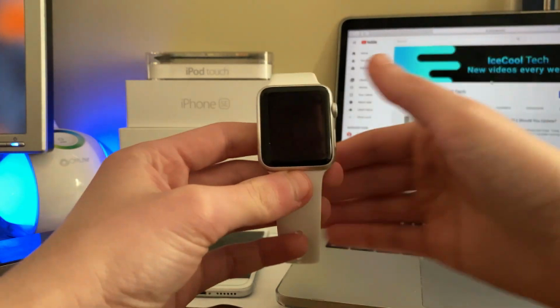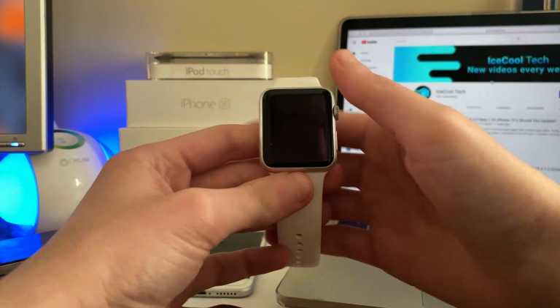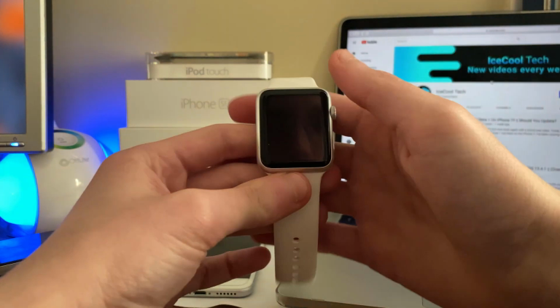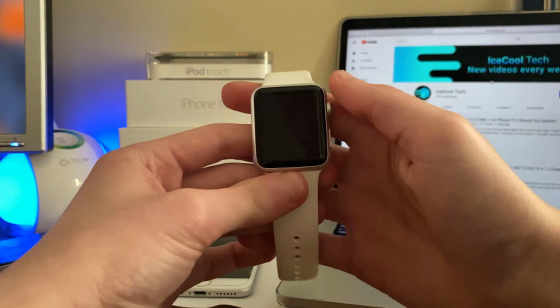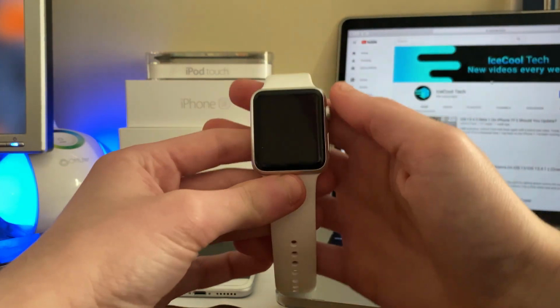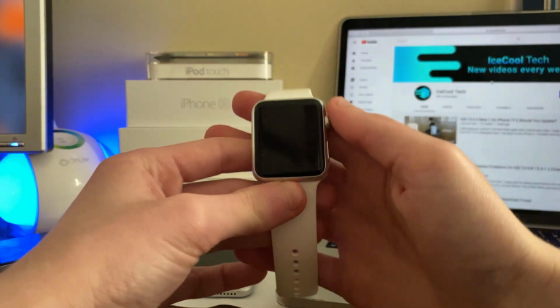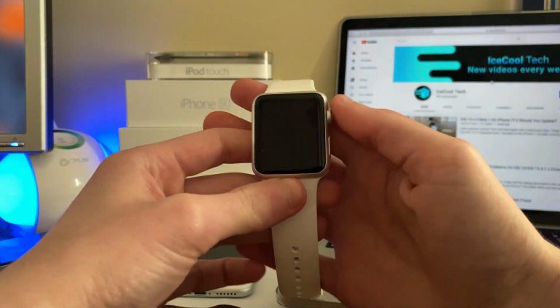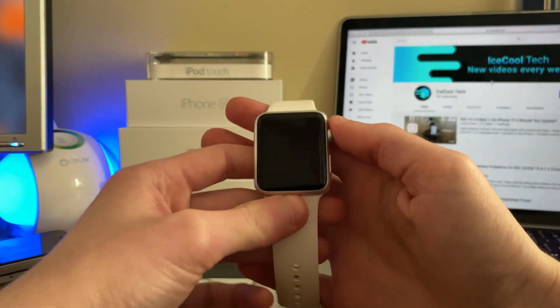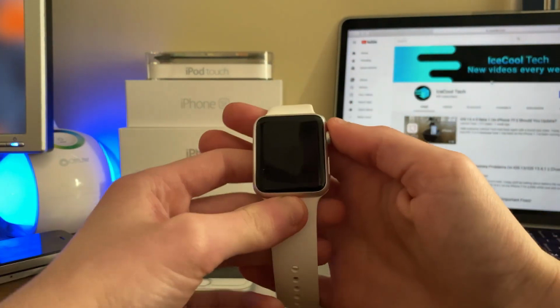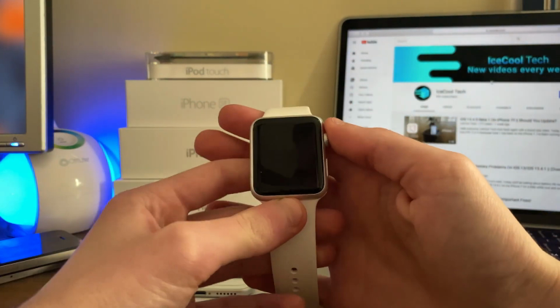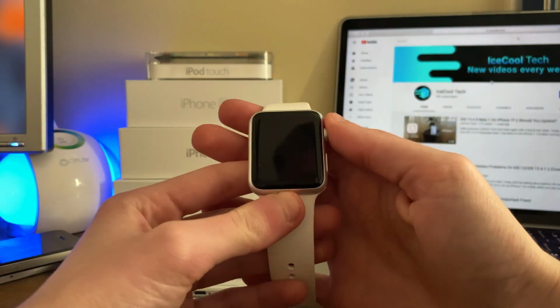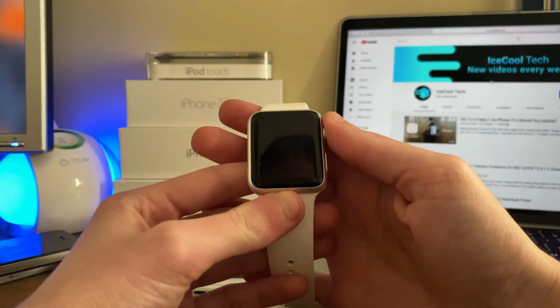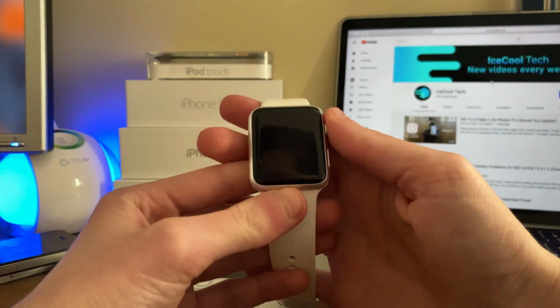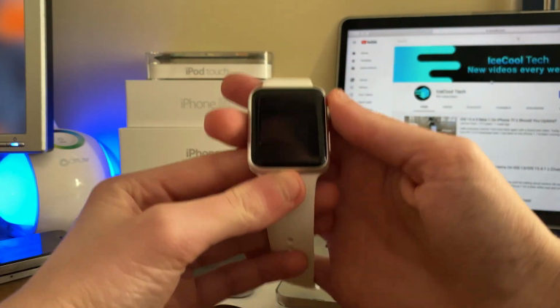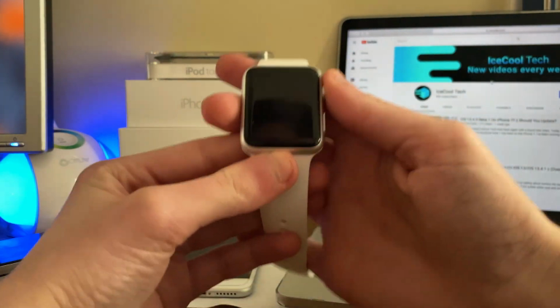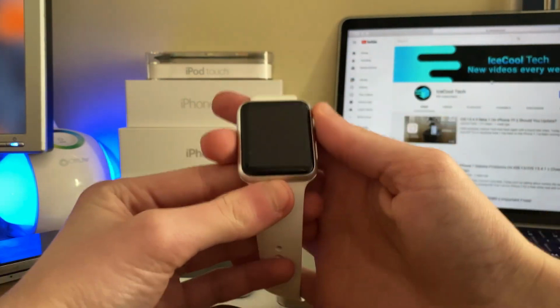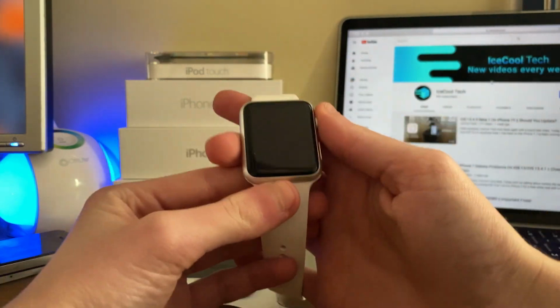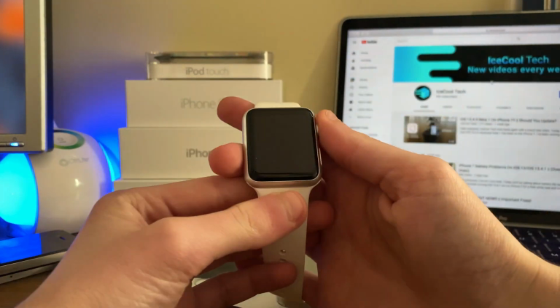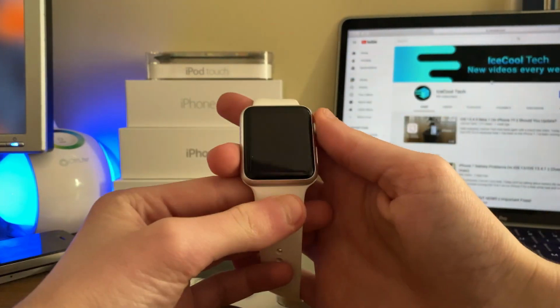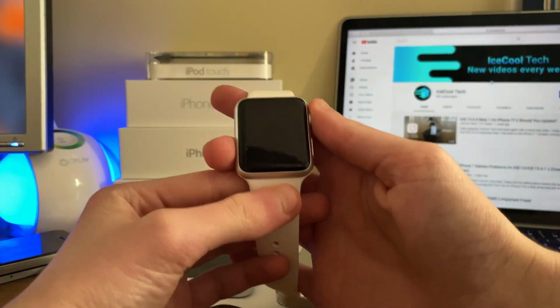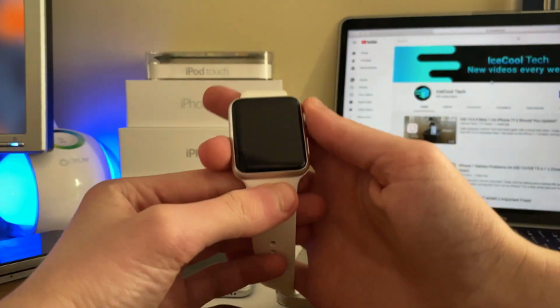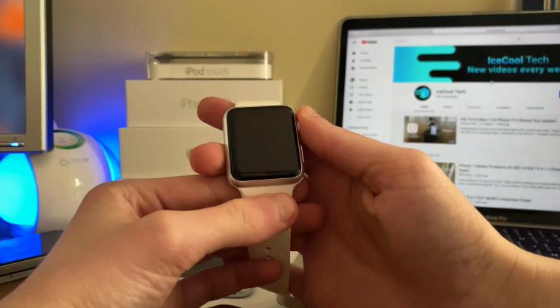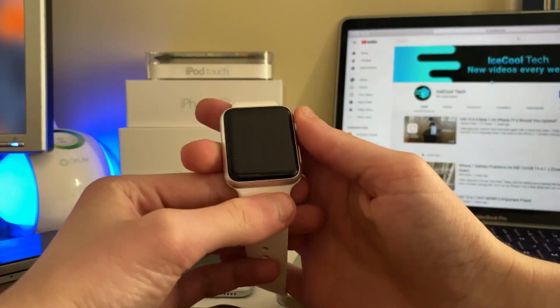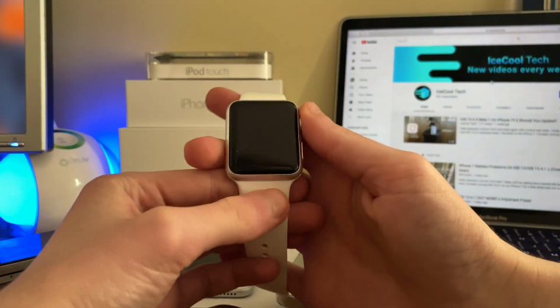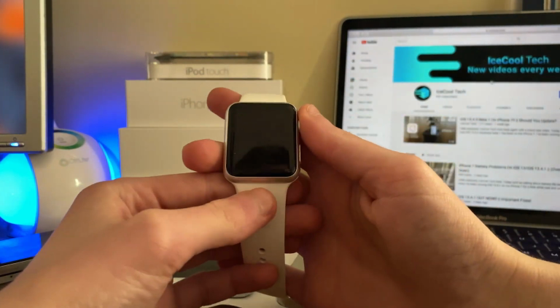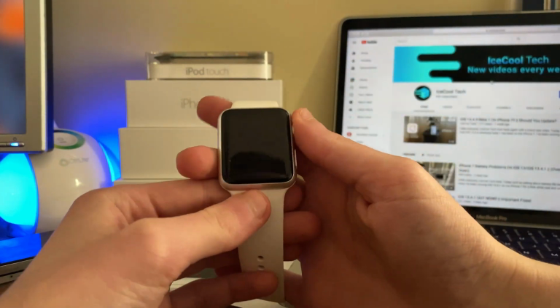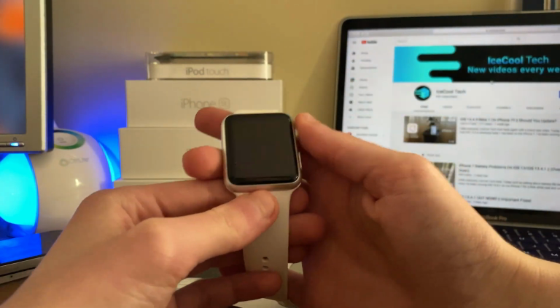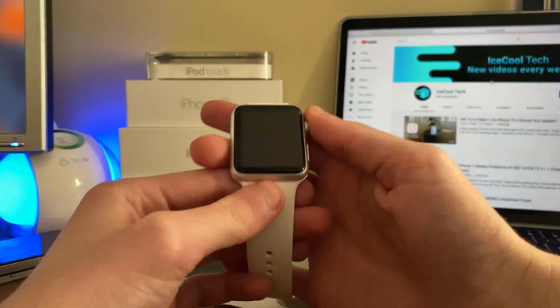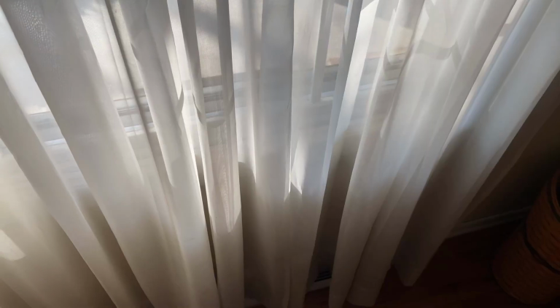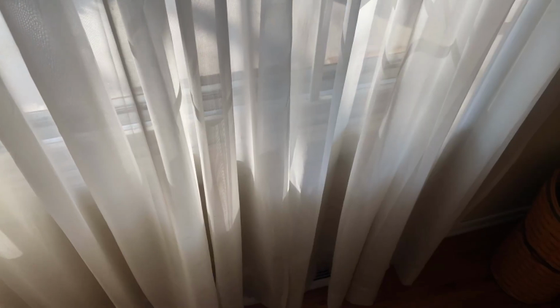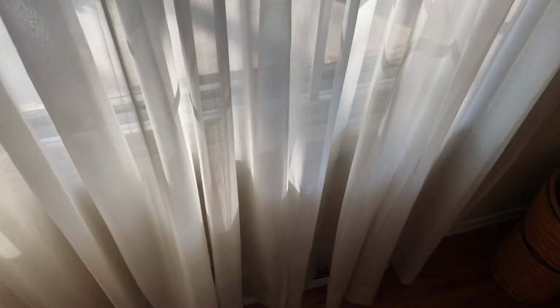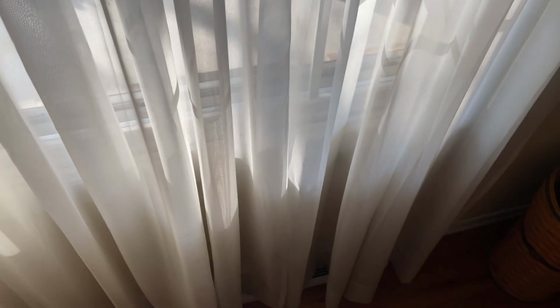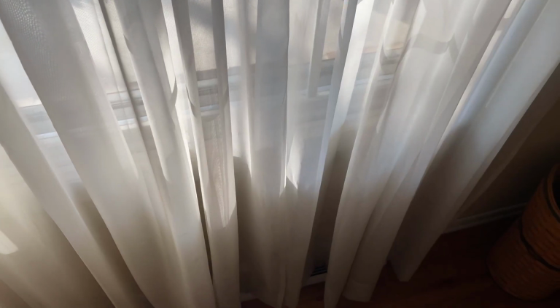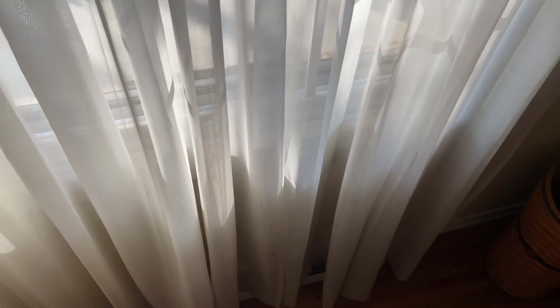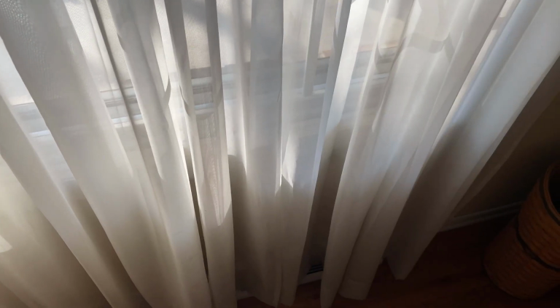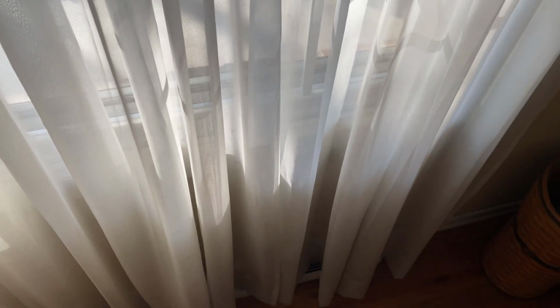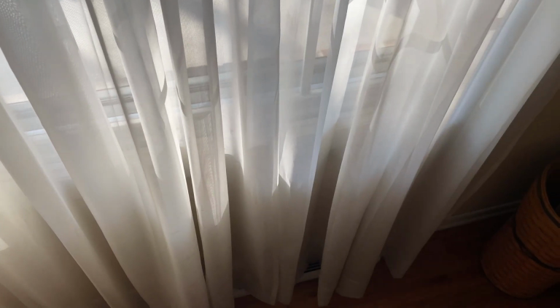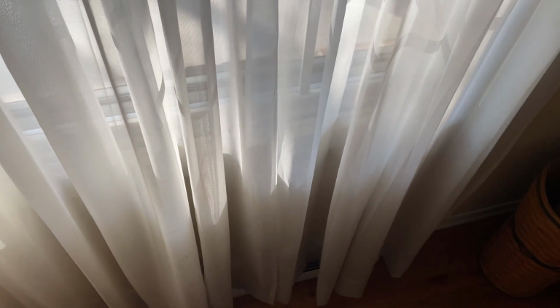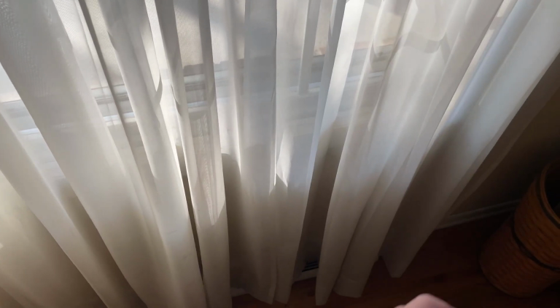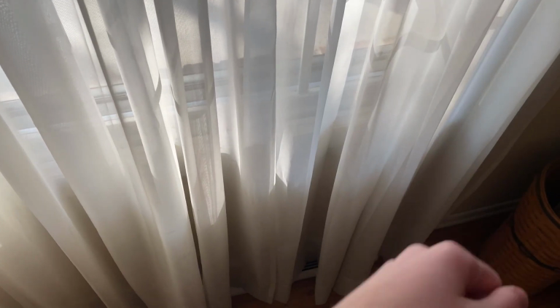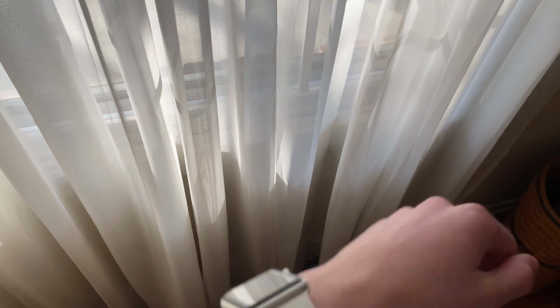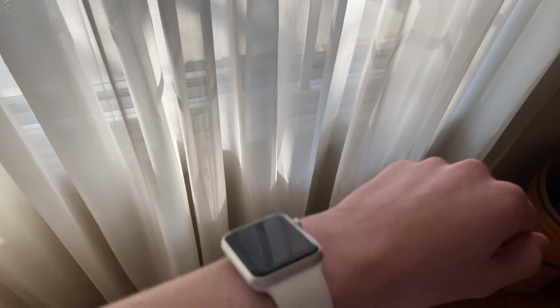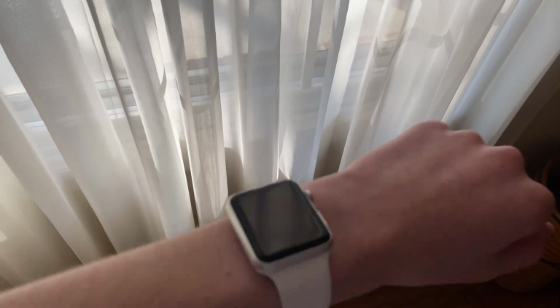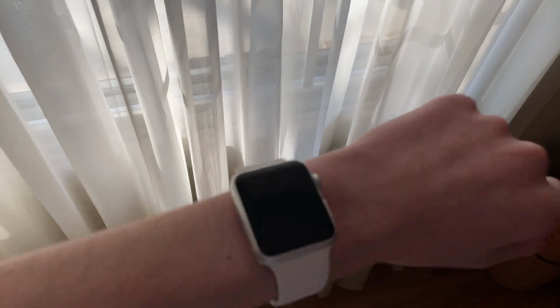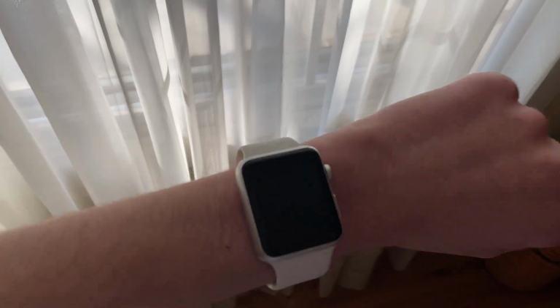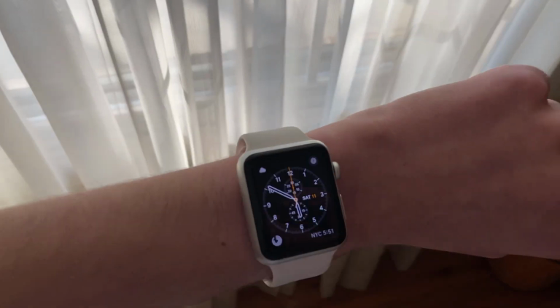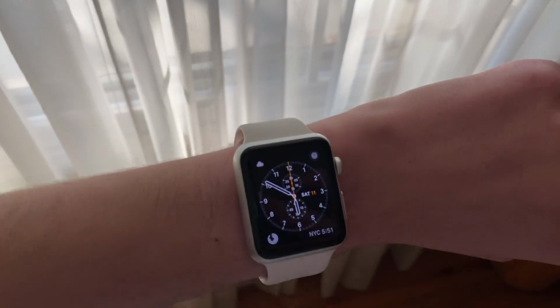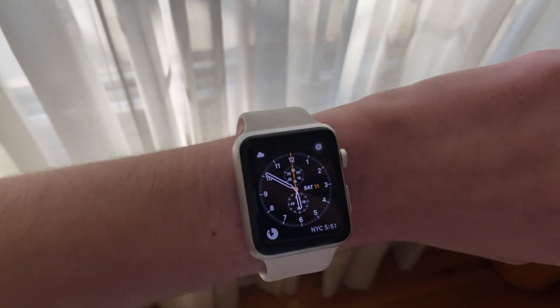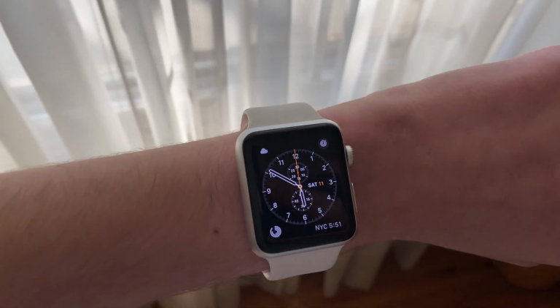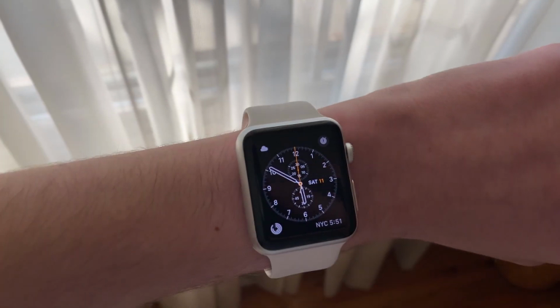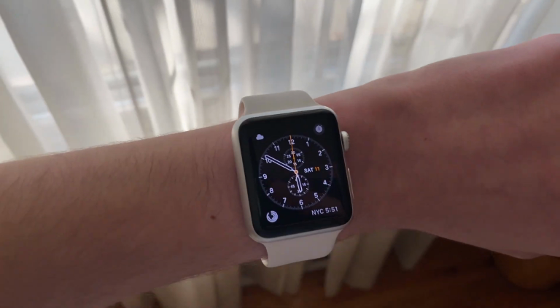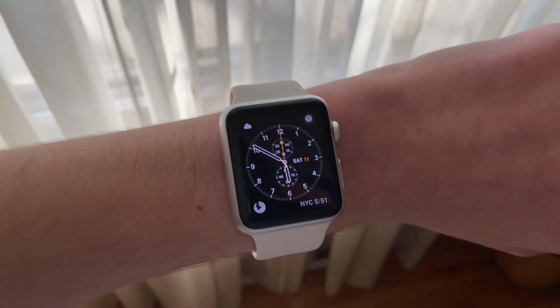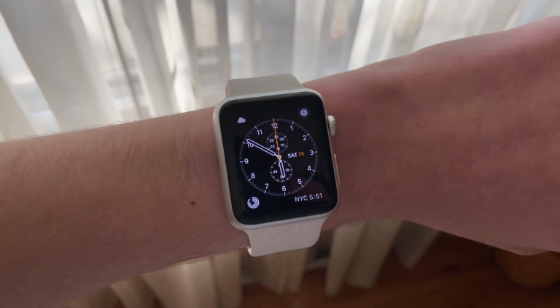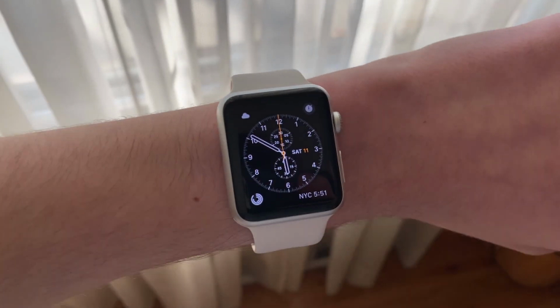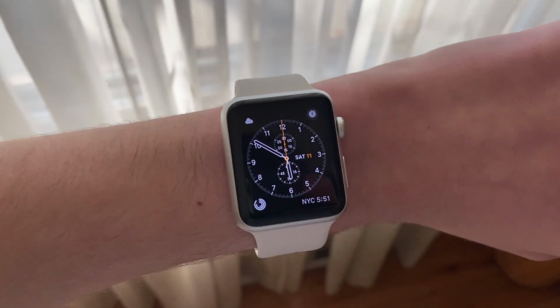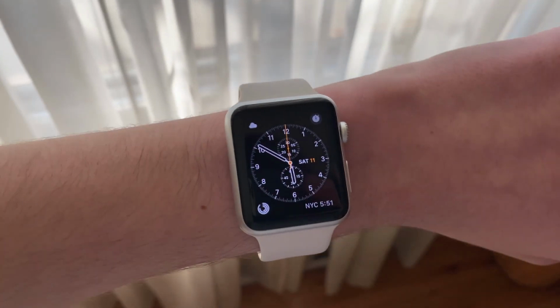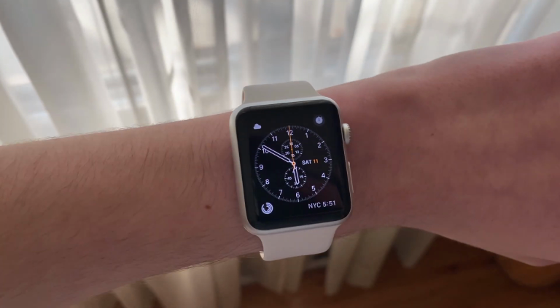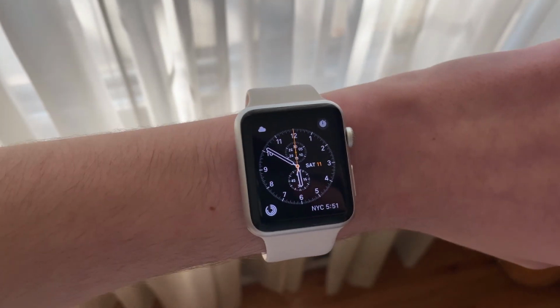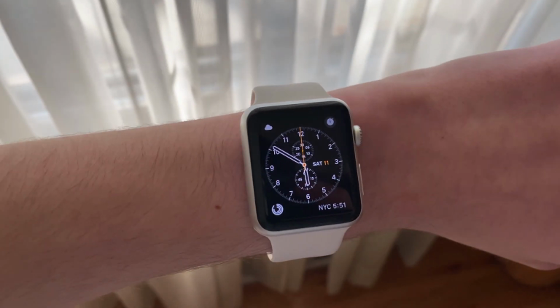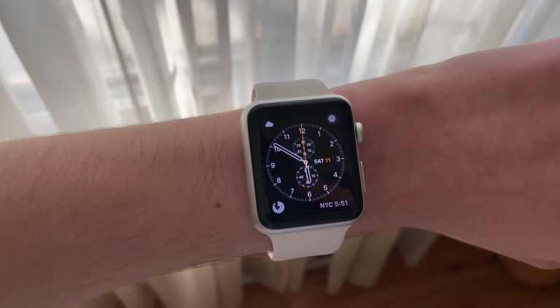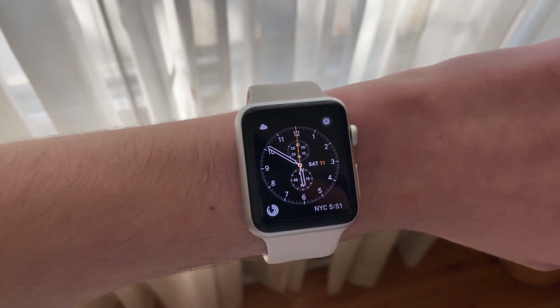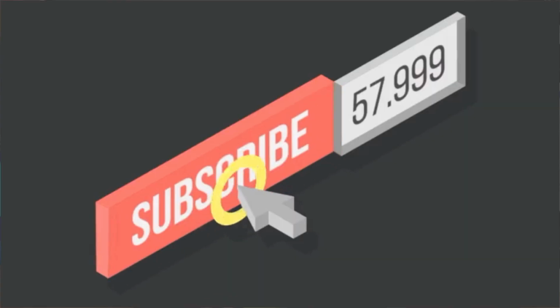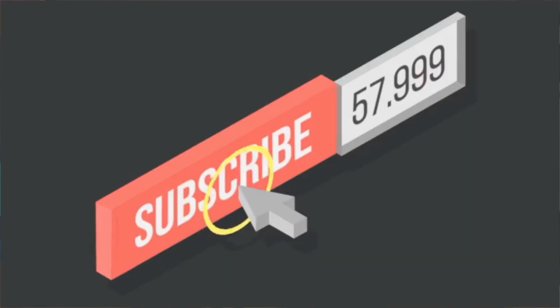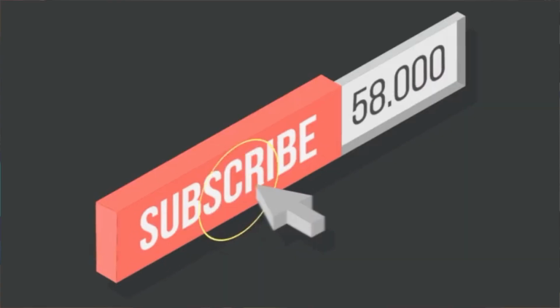Hello everyone, iSchoolTech here. A few days ago Apple released watchOS 6.2.1 to the general public, but it hasn't made its way to all Apple Watch models yet.